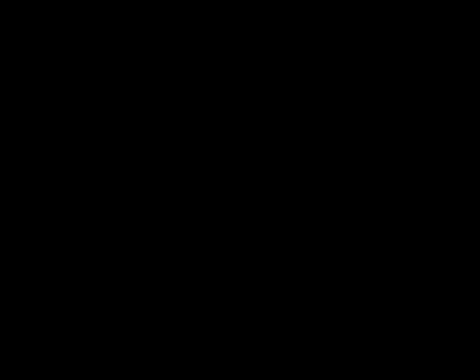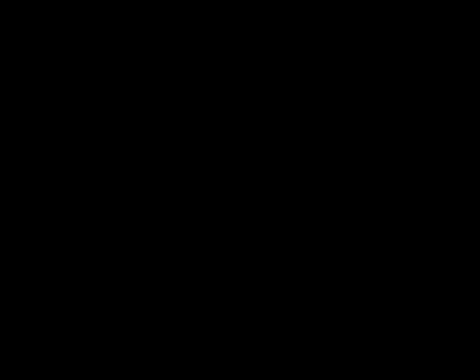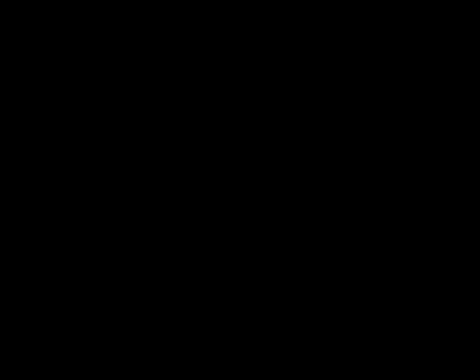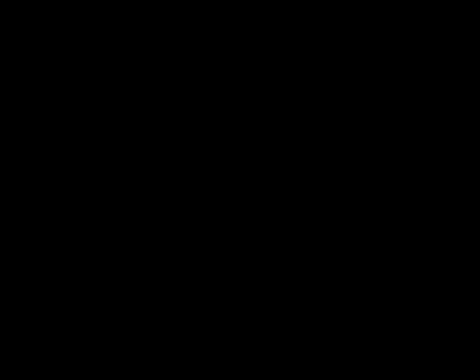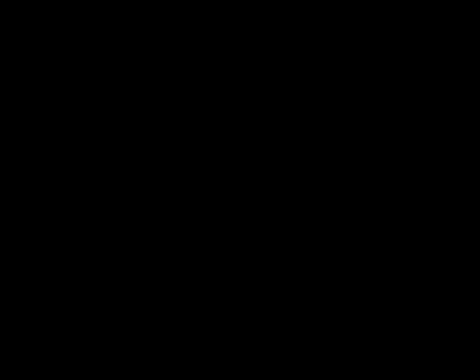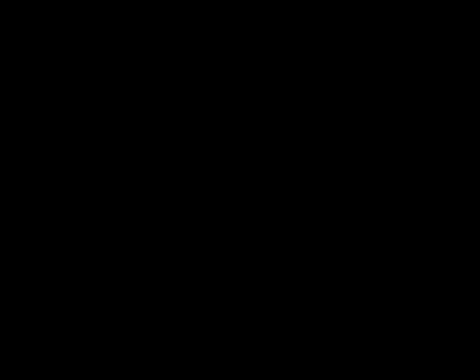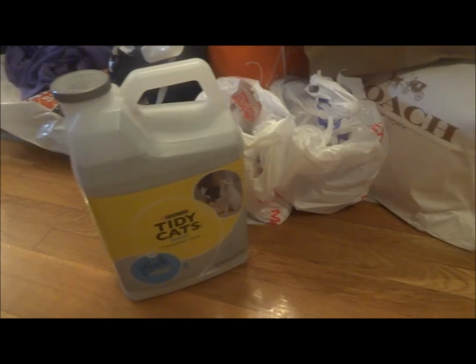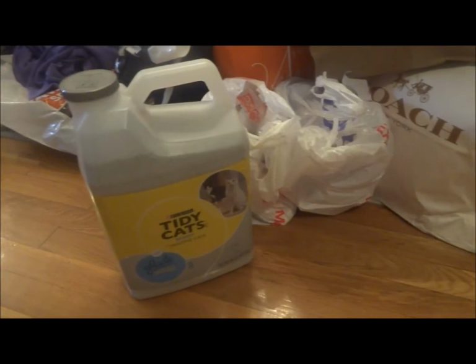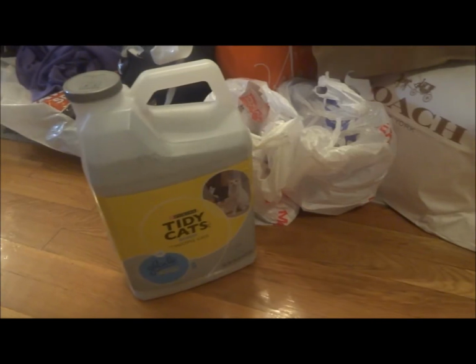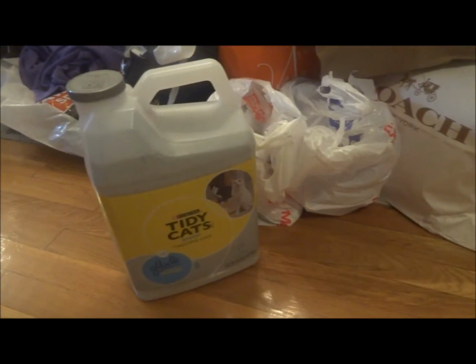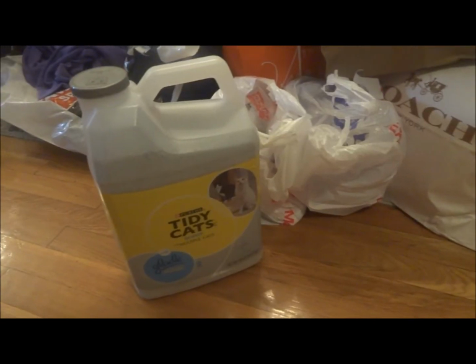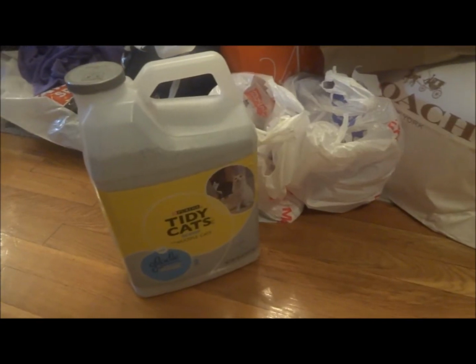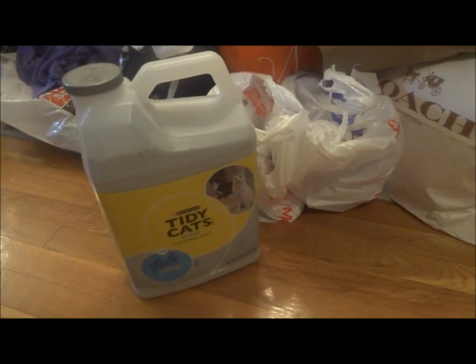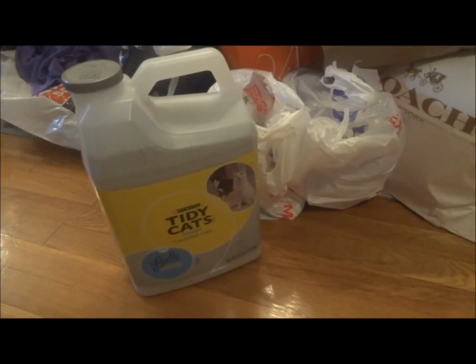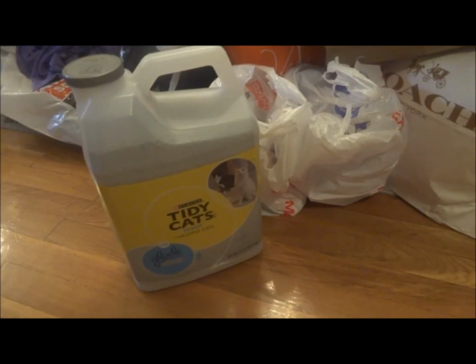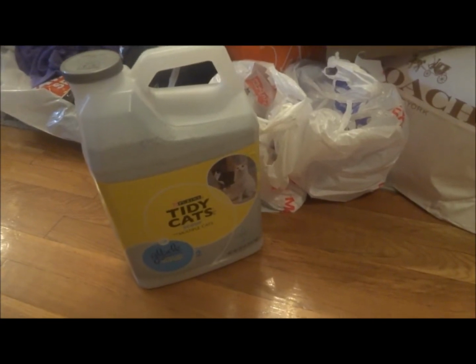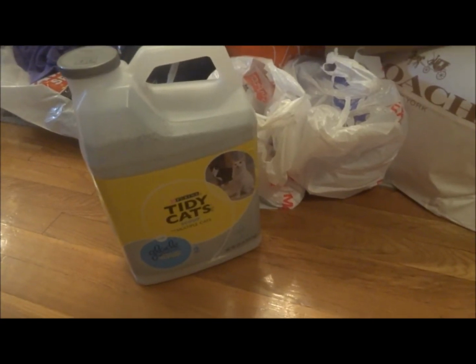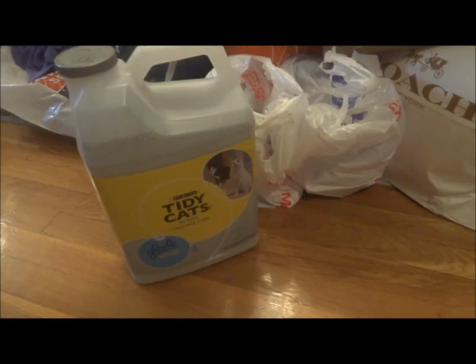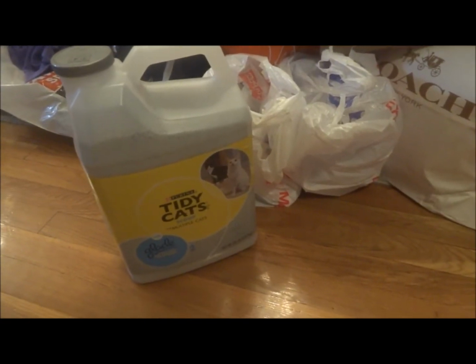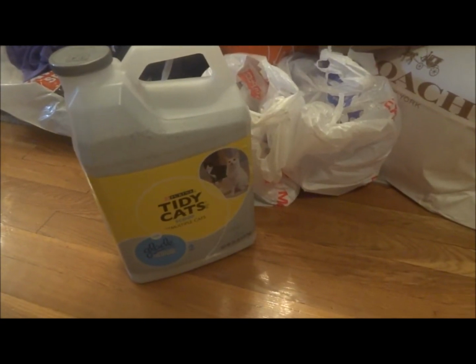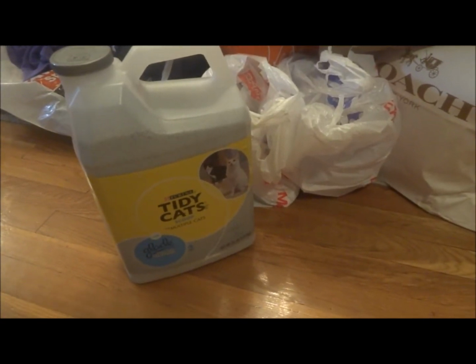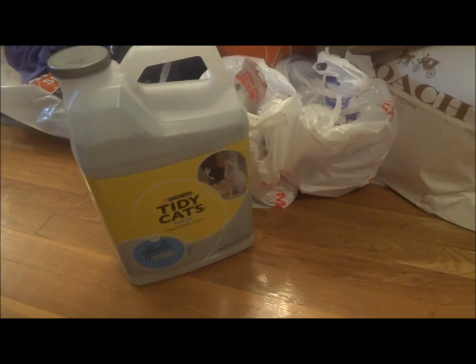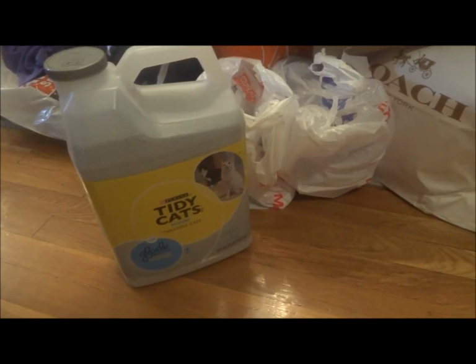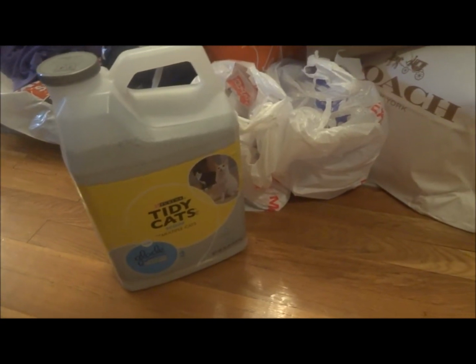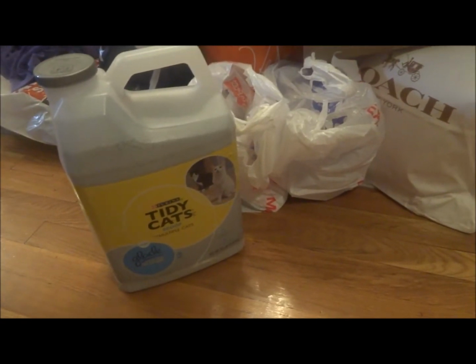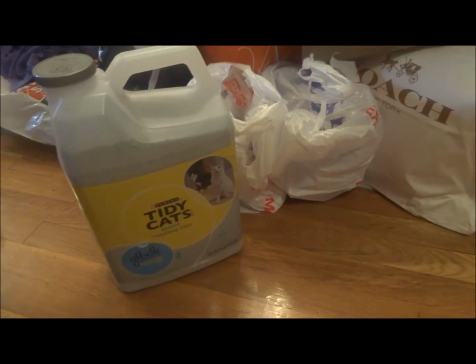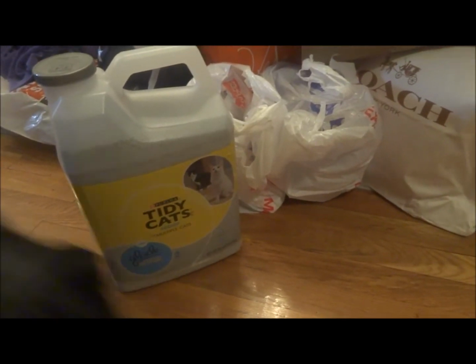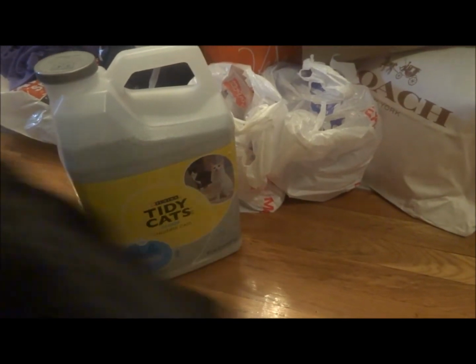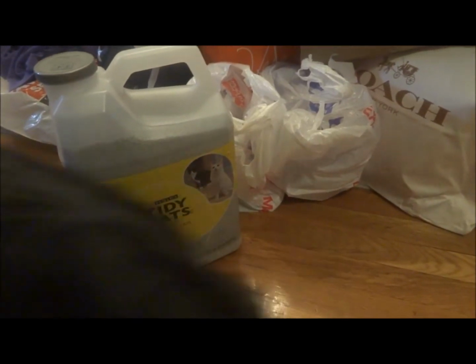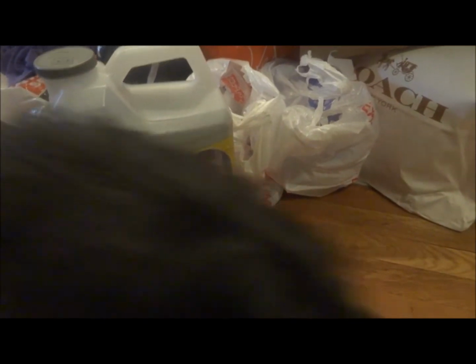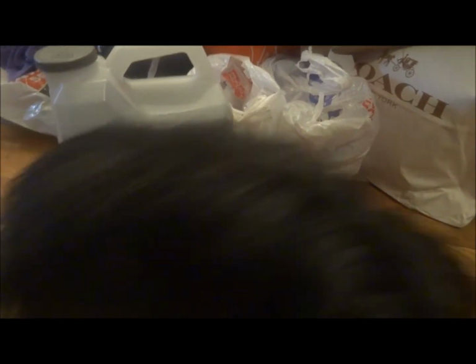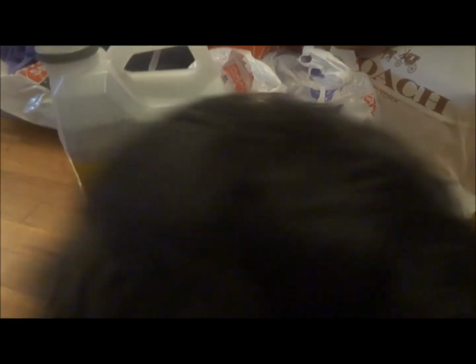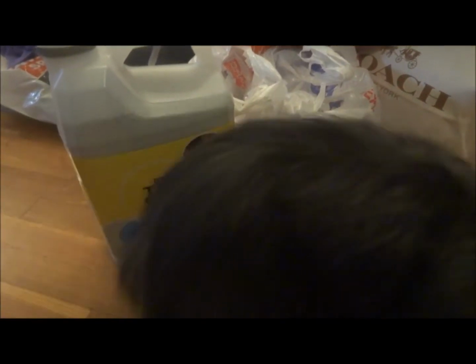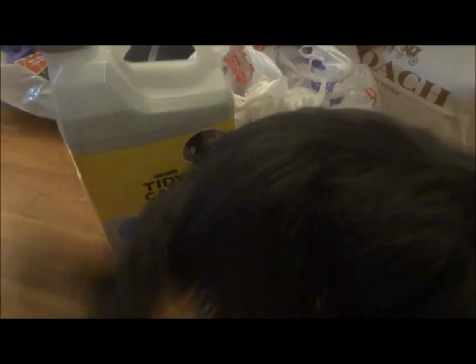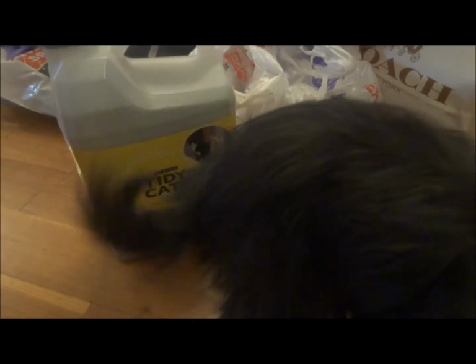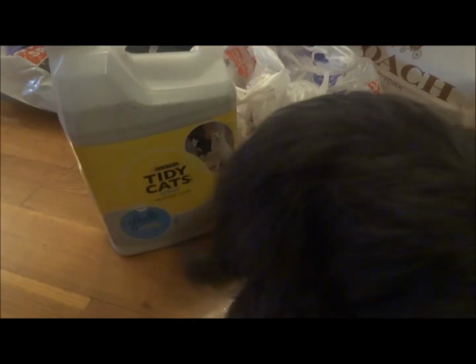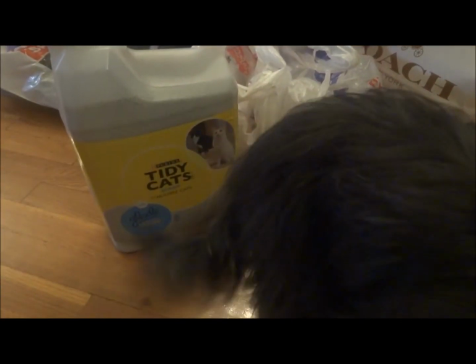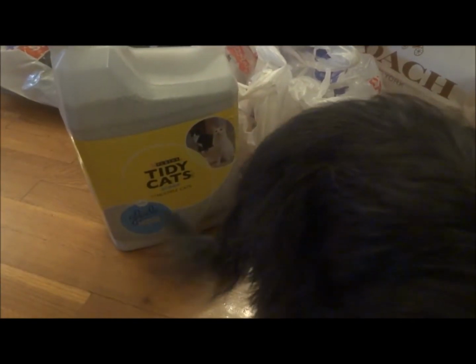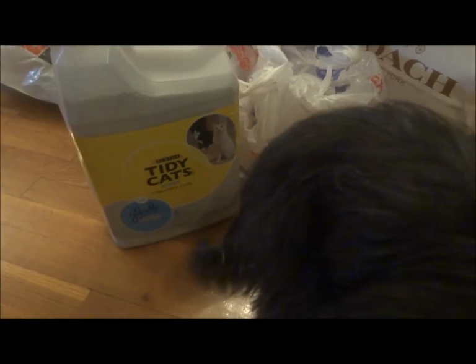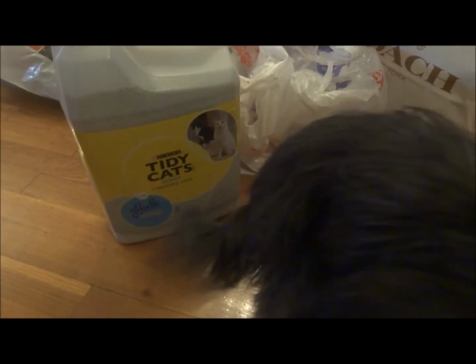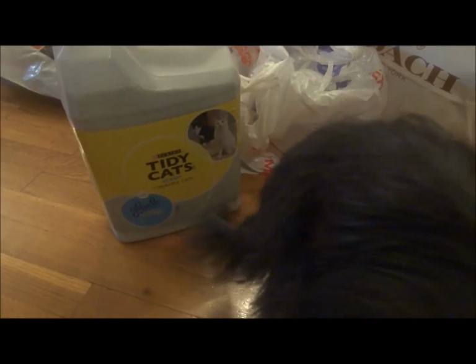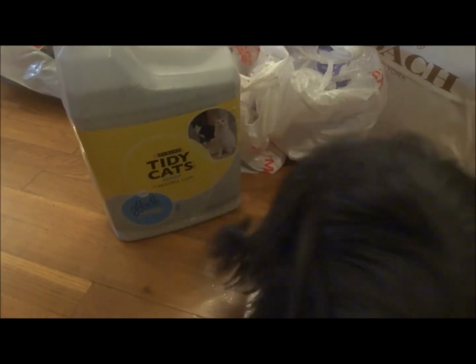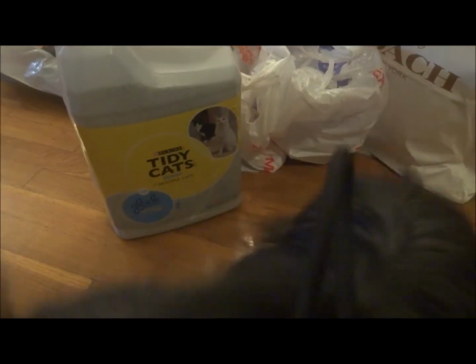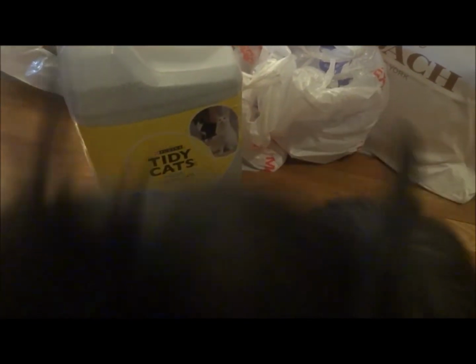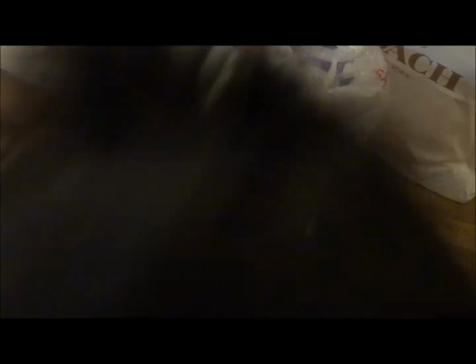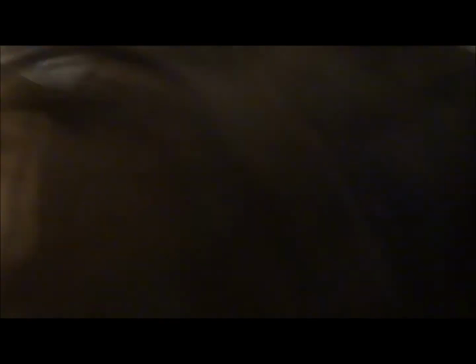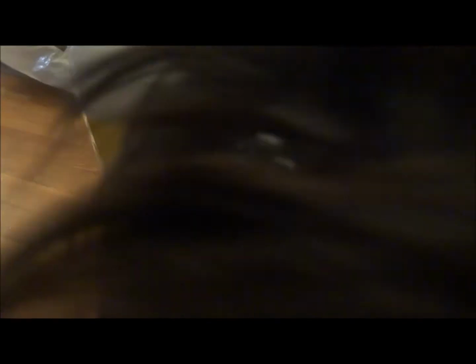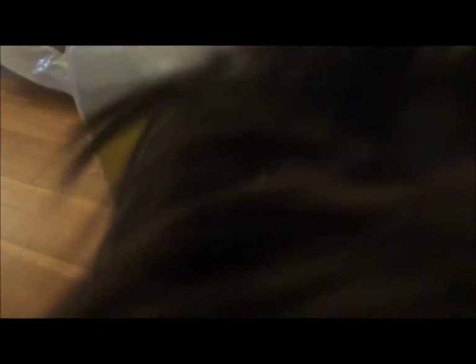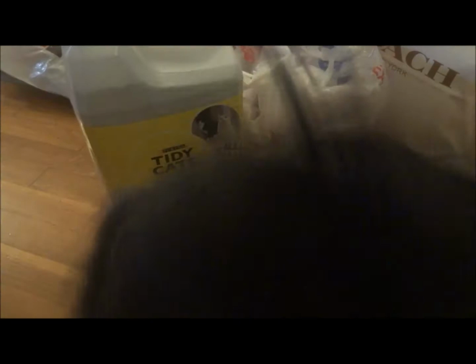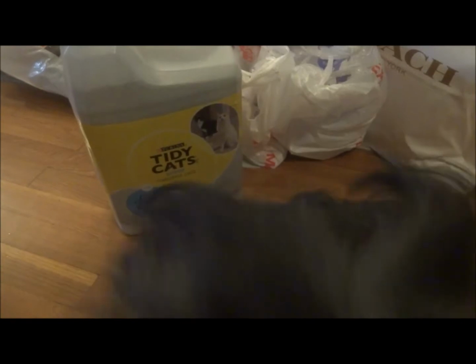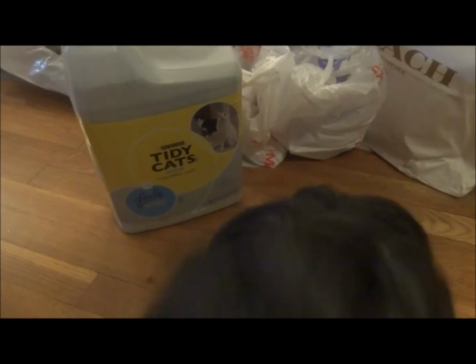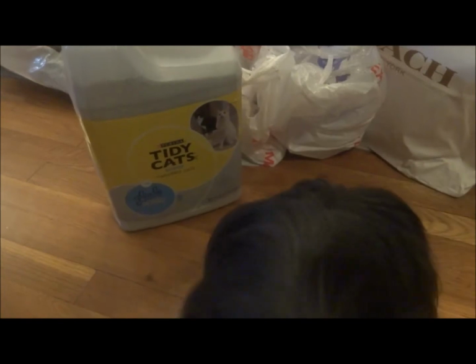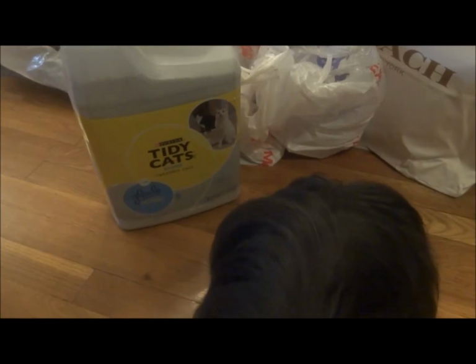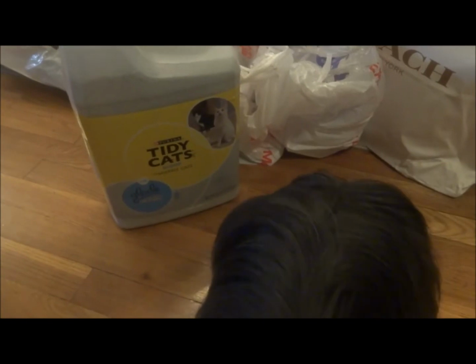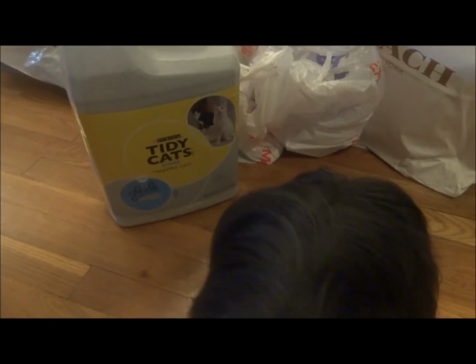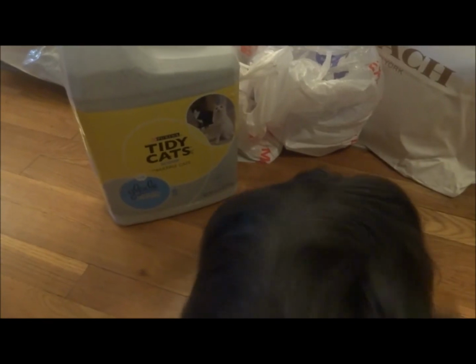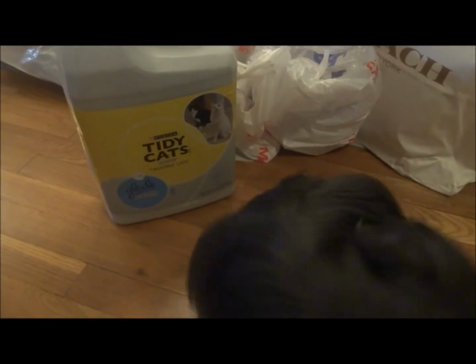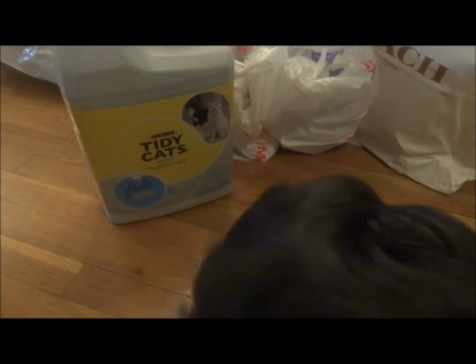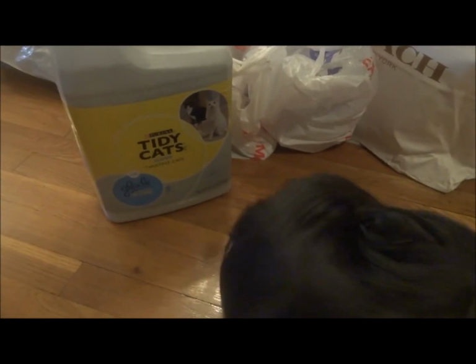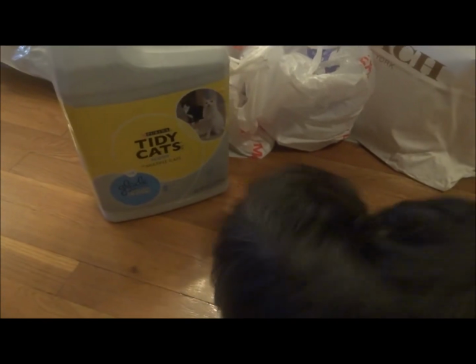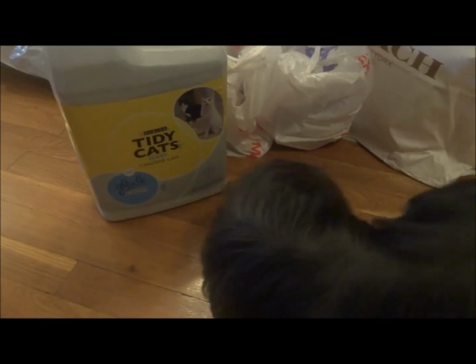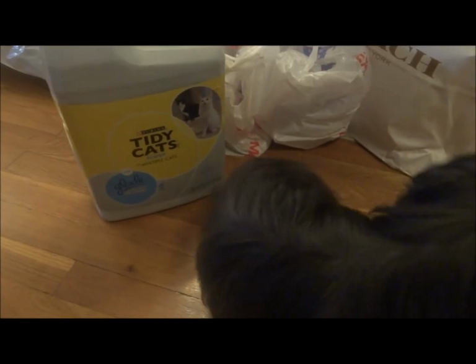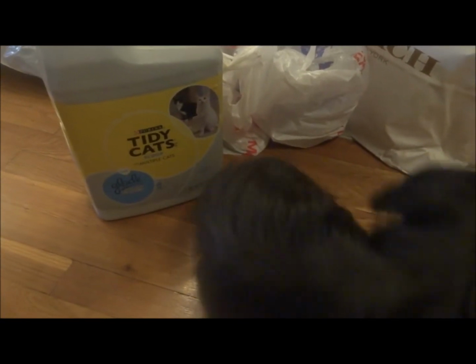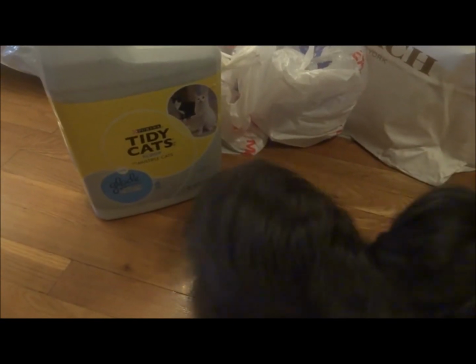Hey guys, so I went to Target and I want to show you everything that I got — and there's my dog.